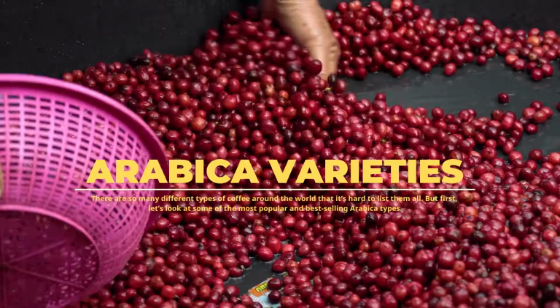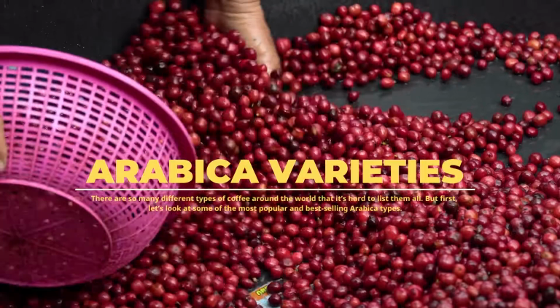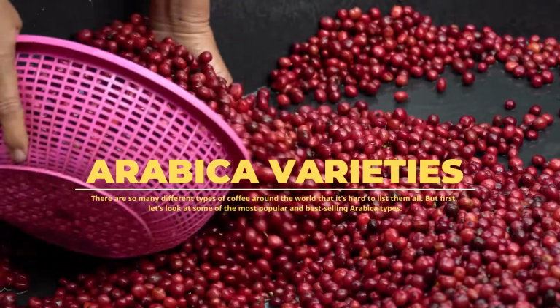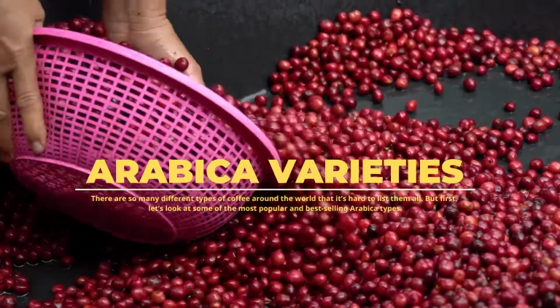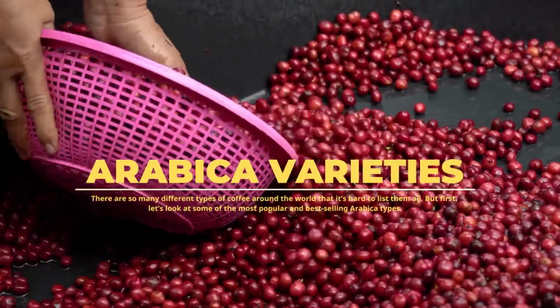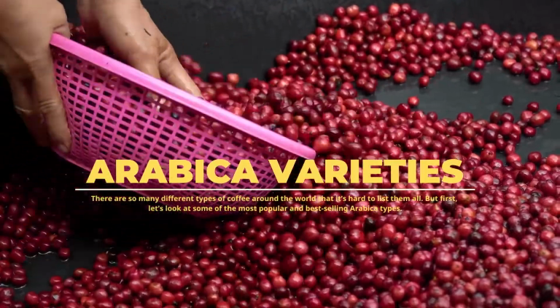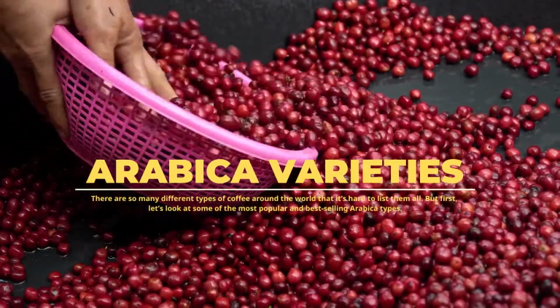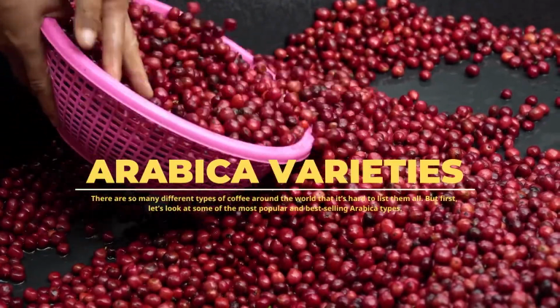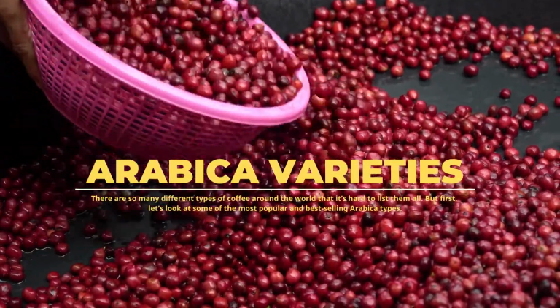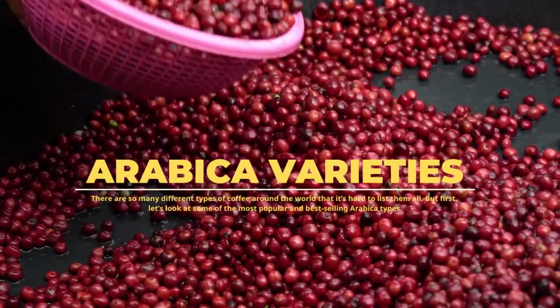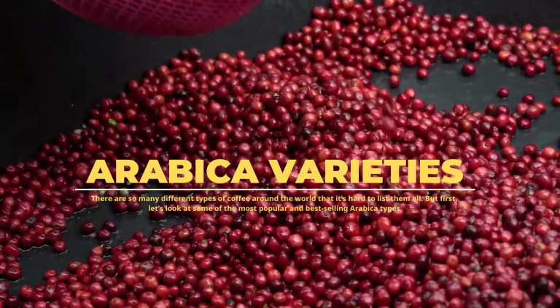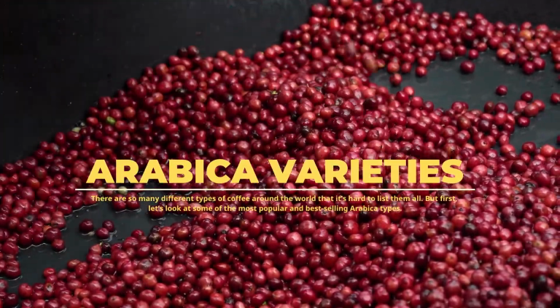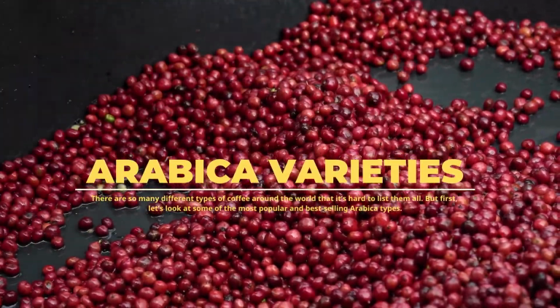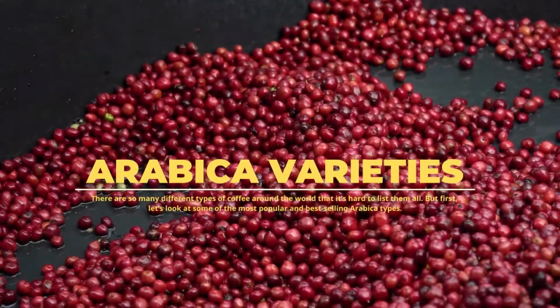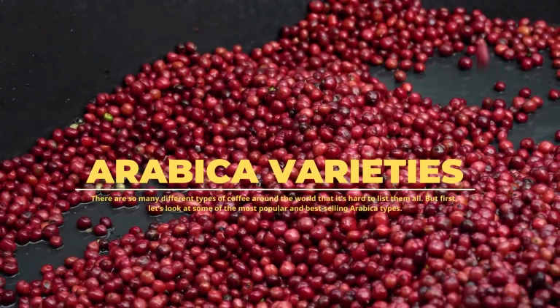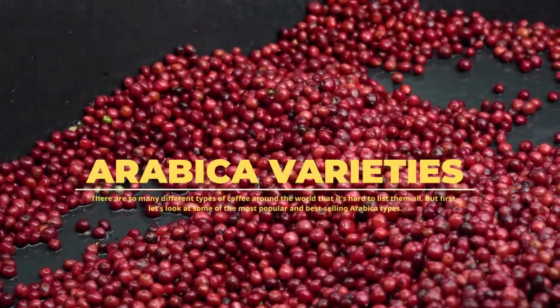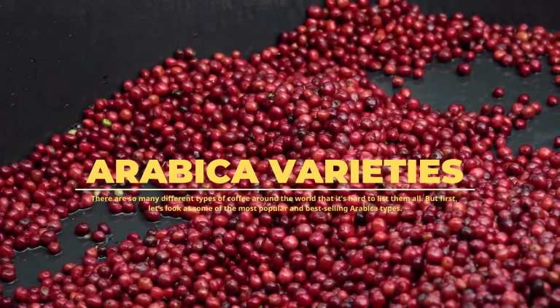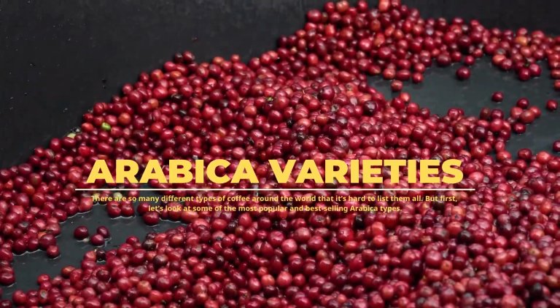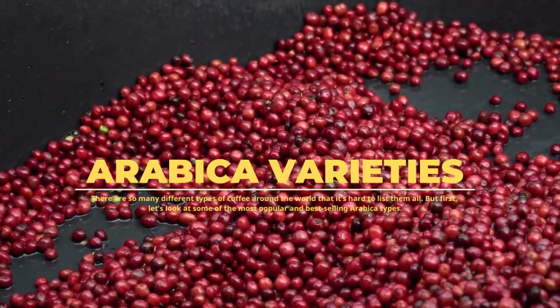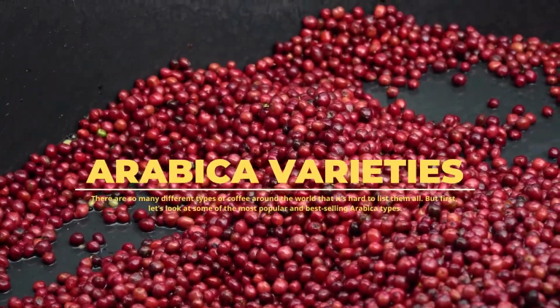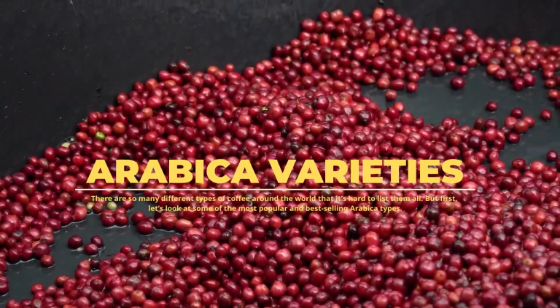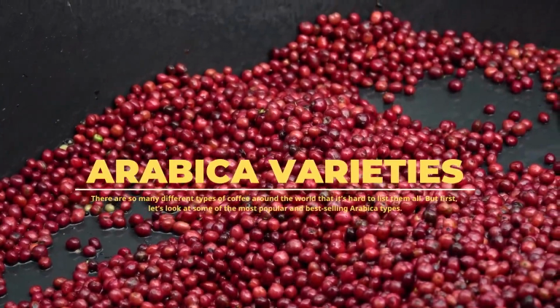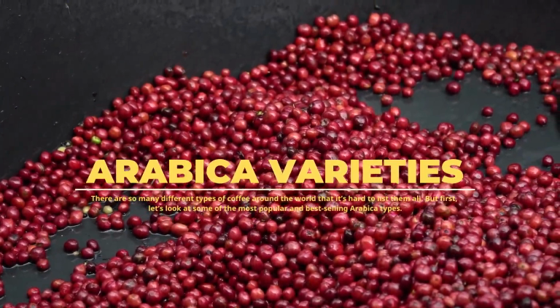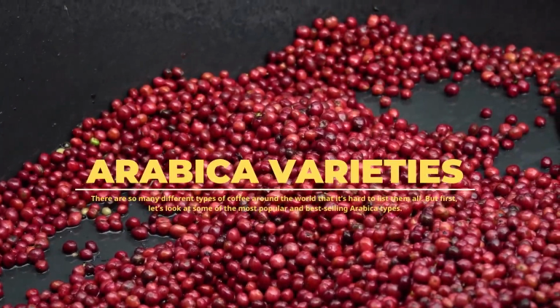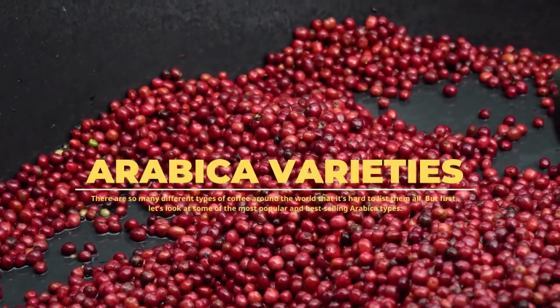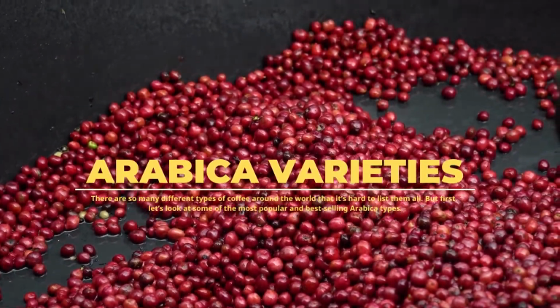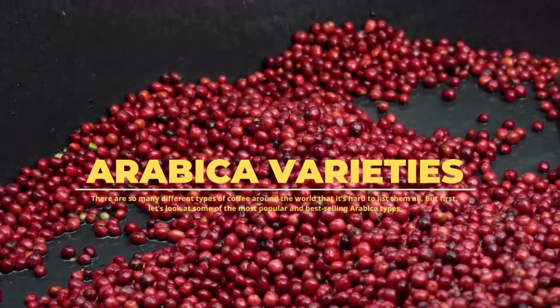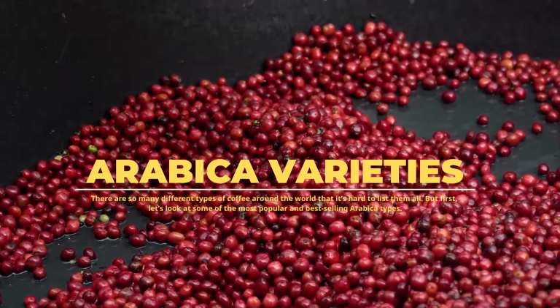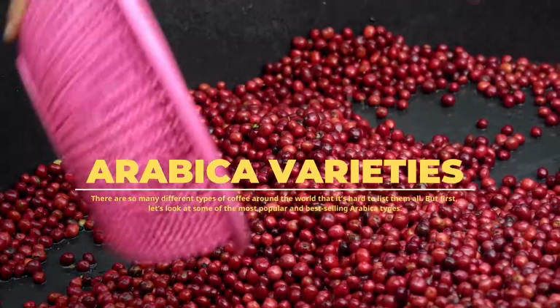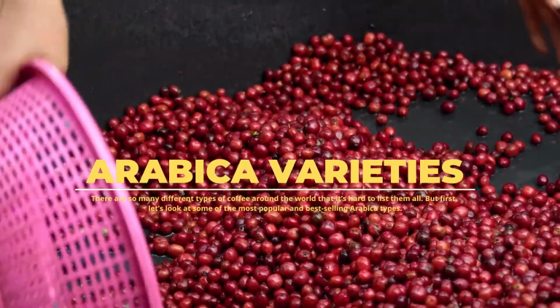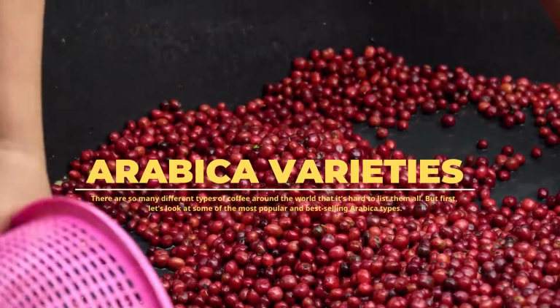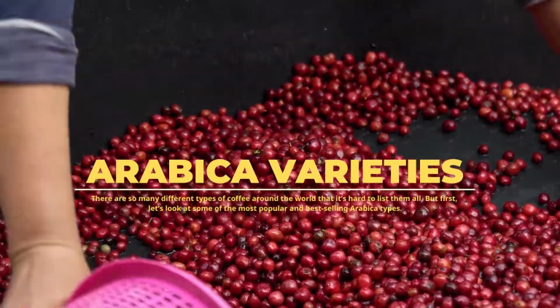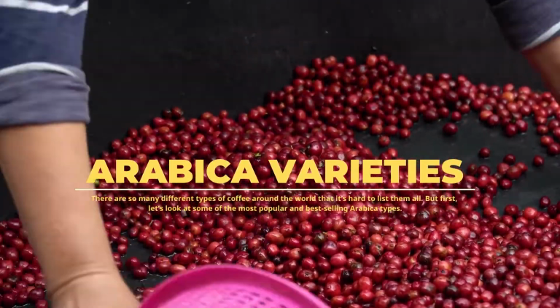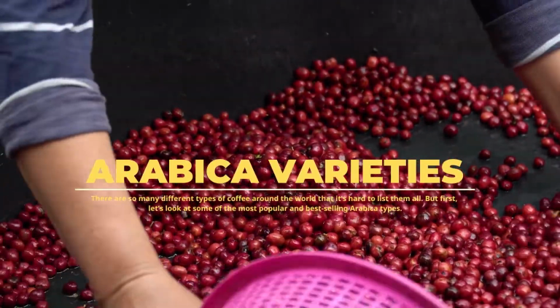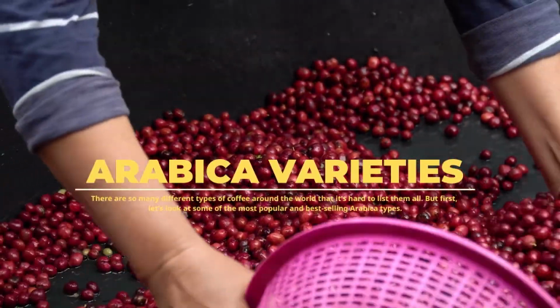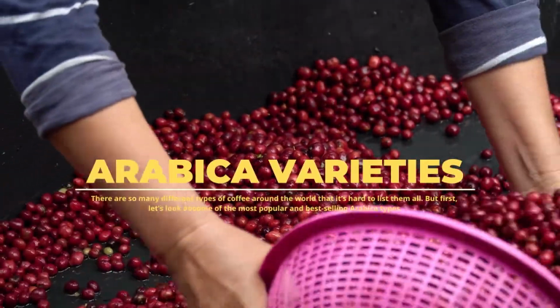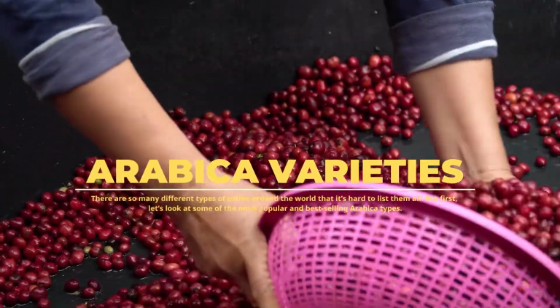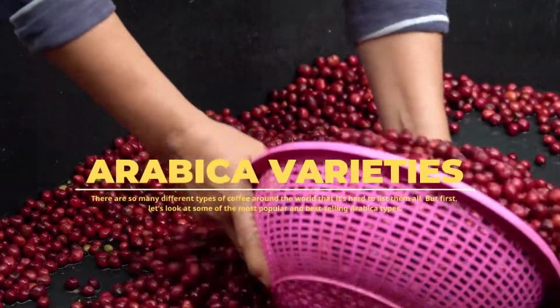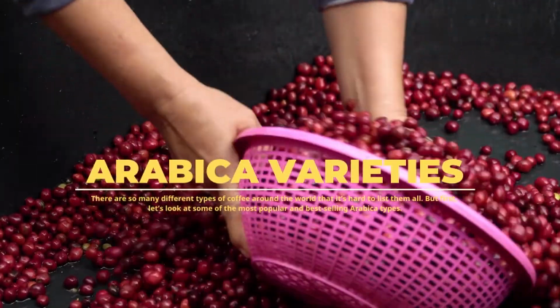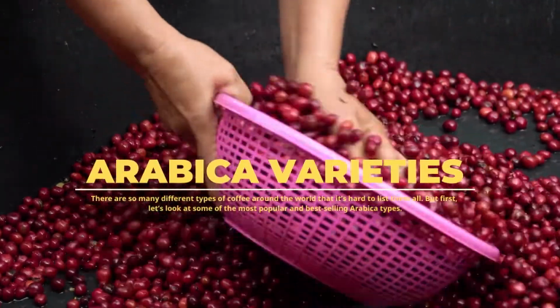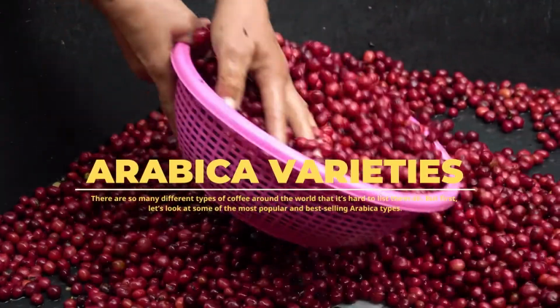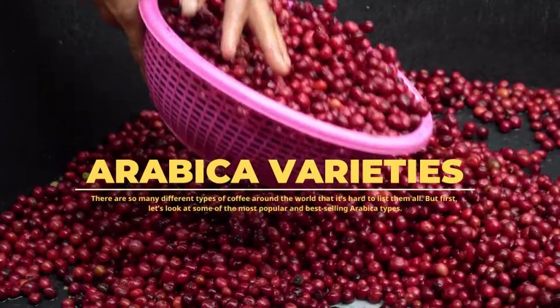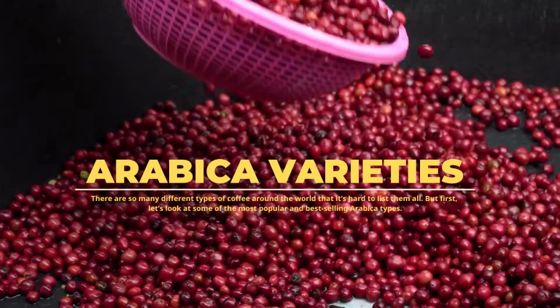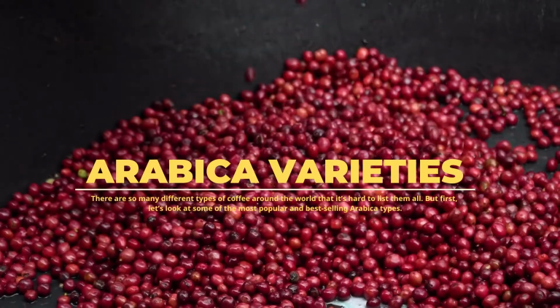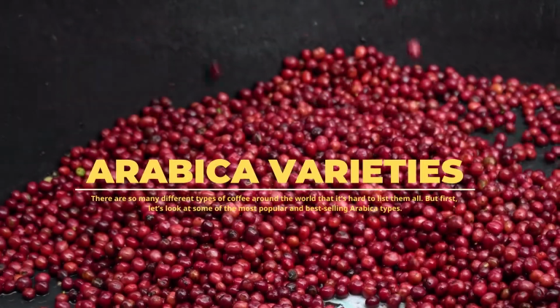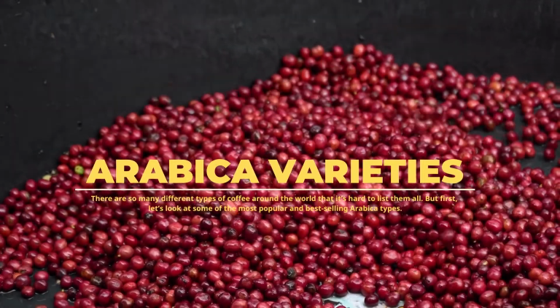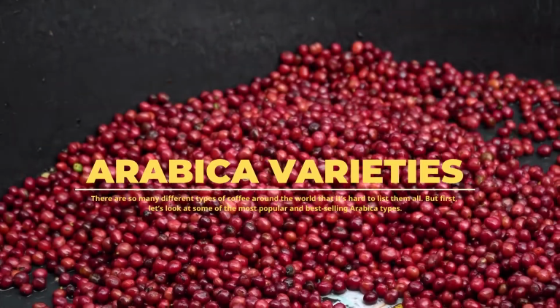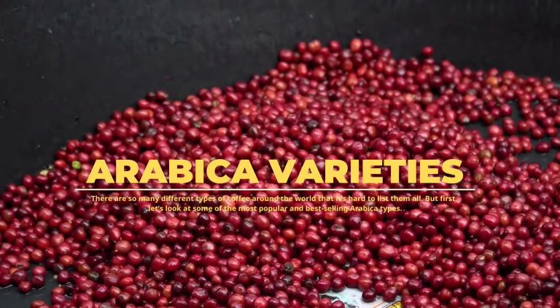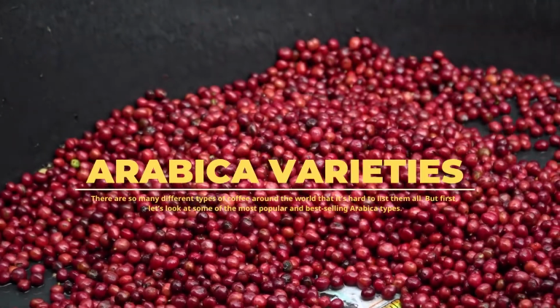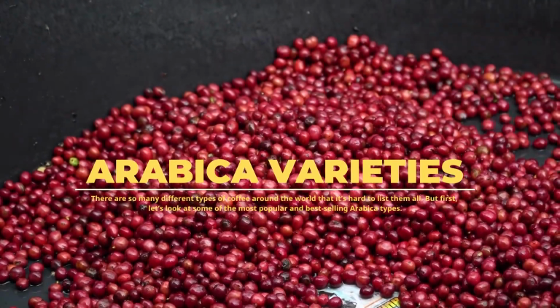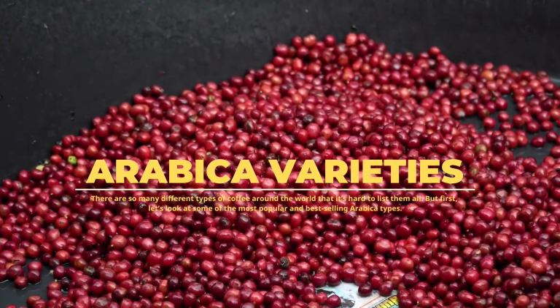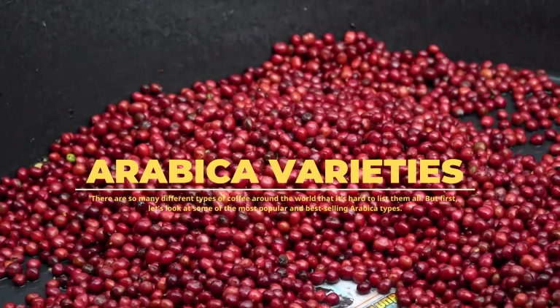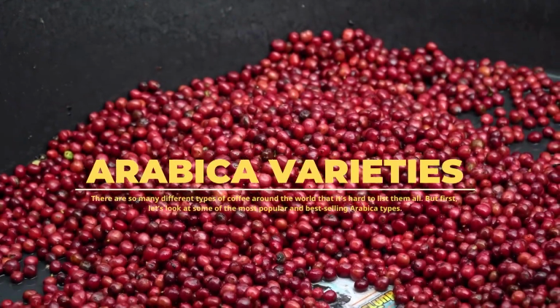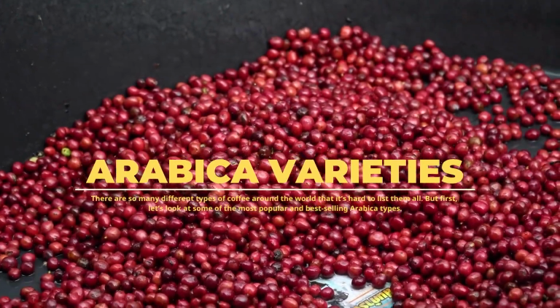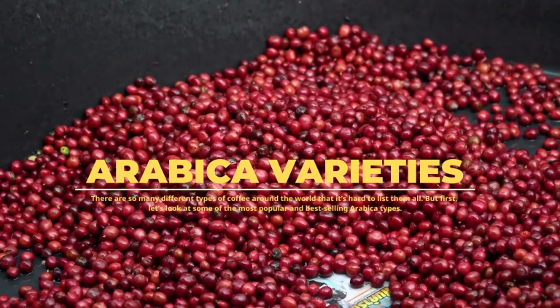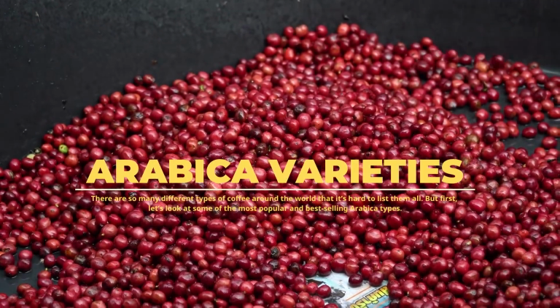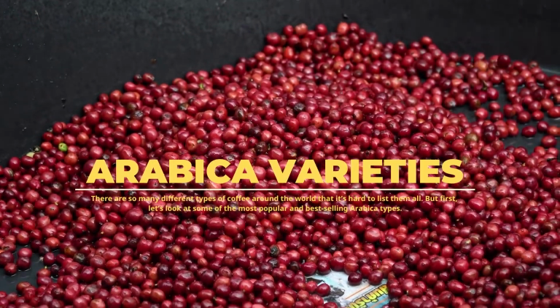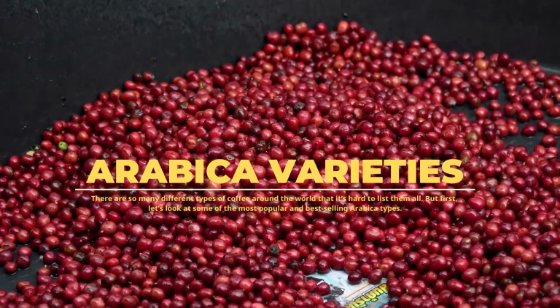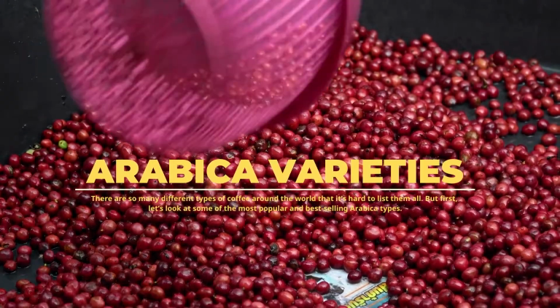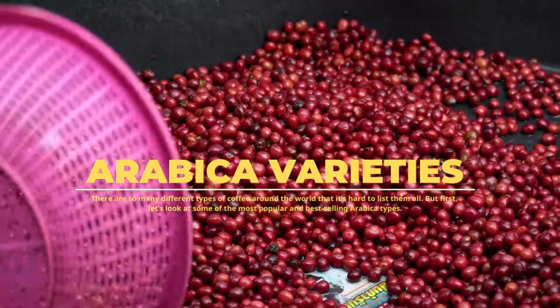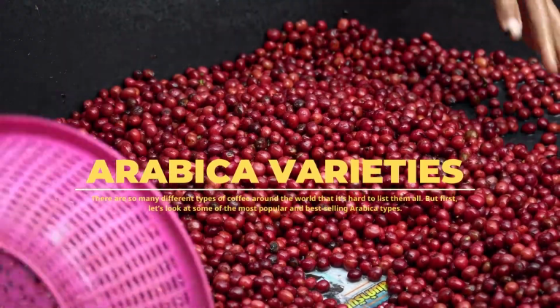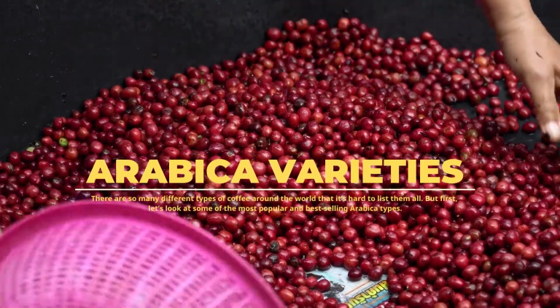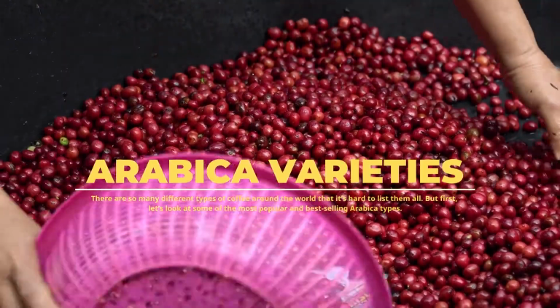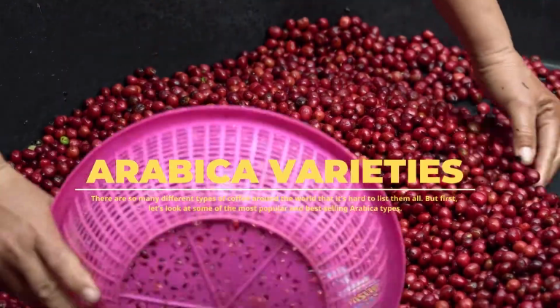Hello, welcome to Helena Coffee. Do you know about Arabica coffees and how they are different? Today we are going to learn about them.